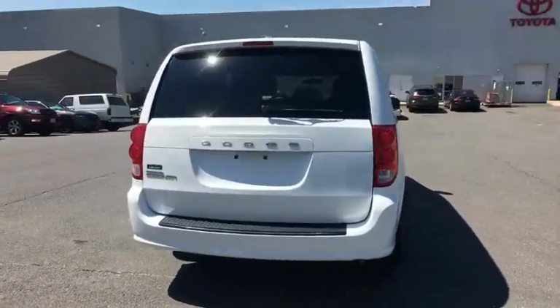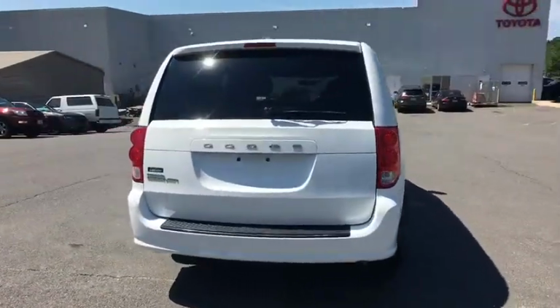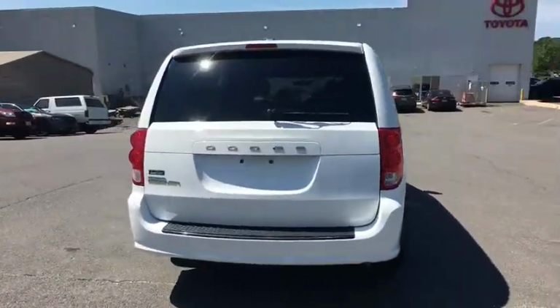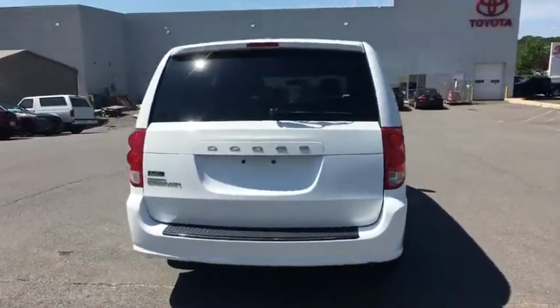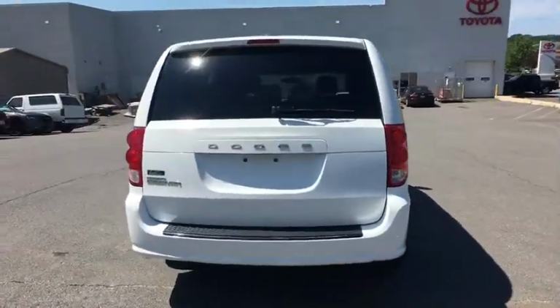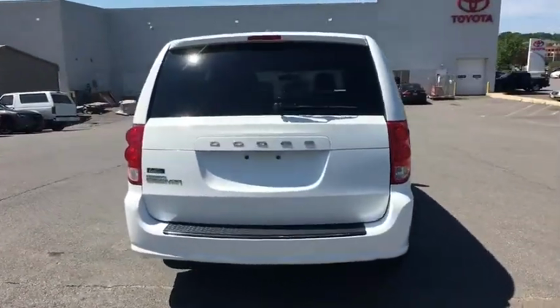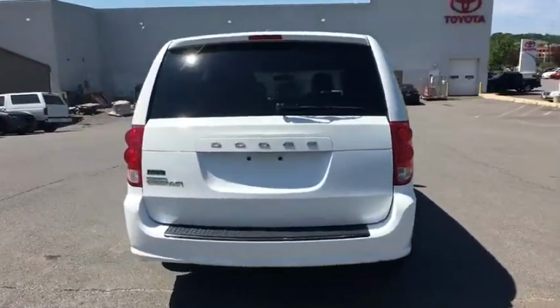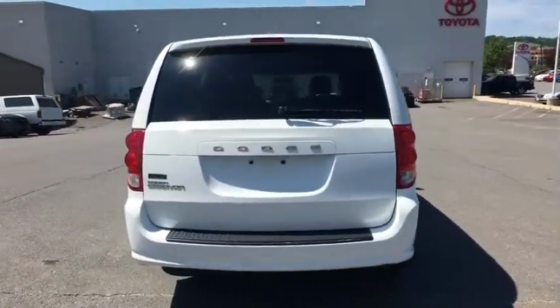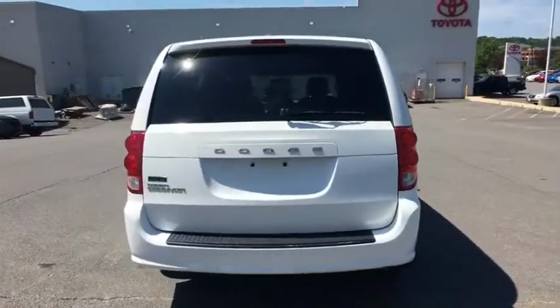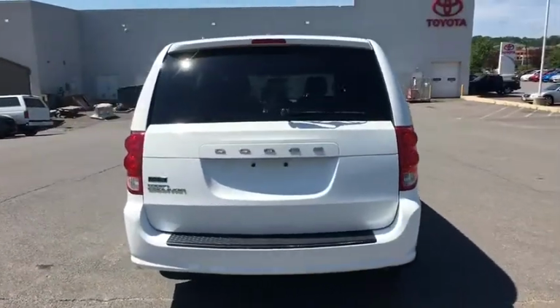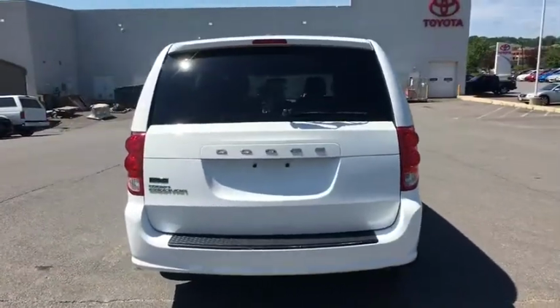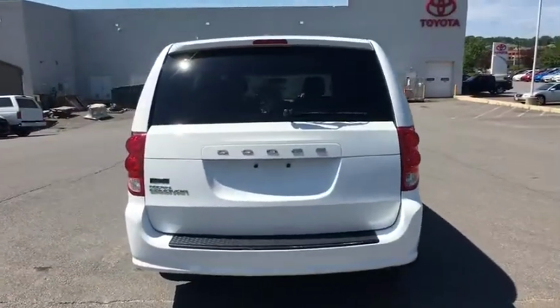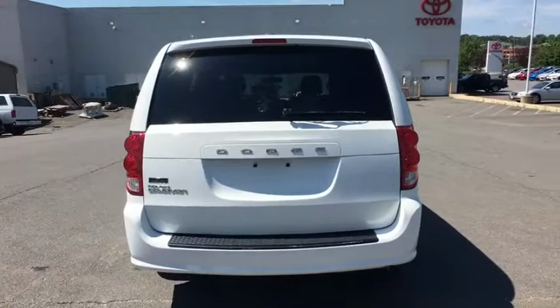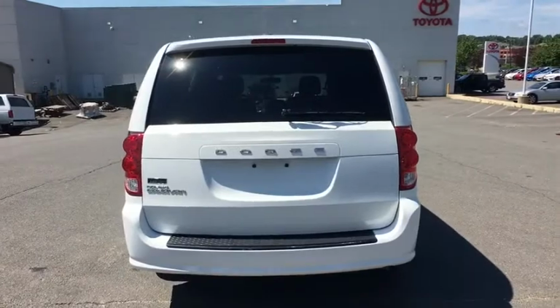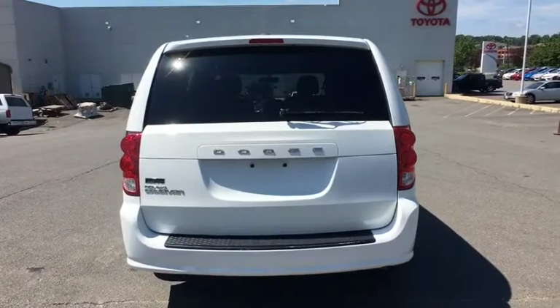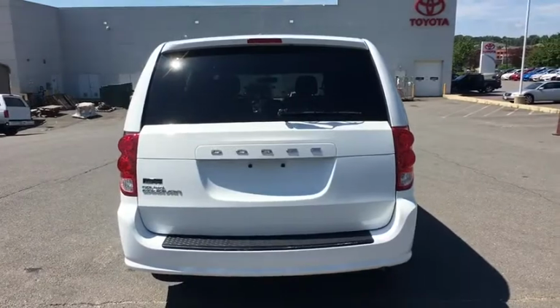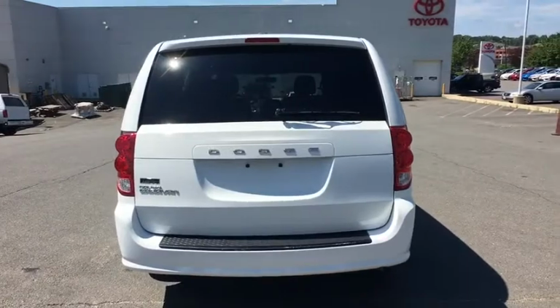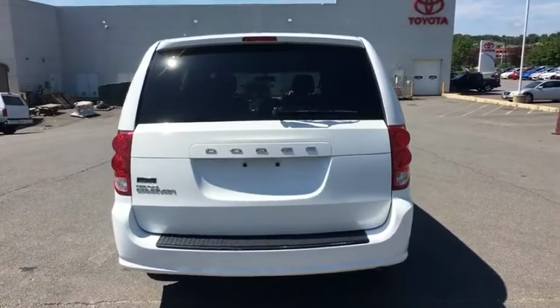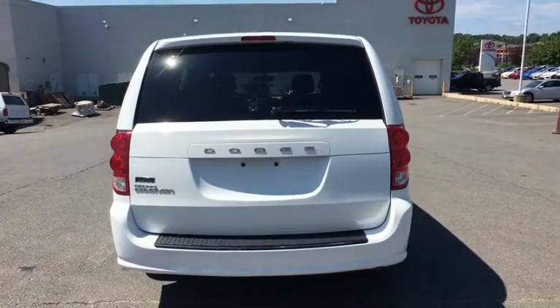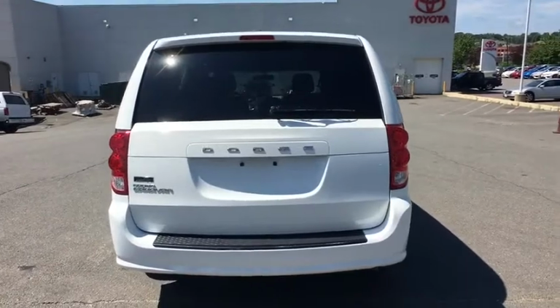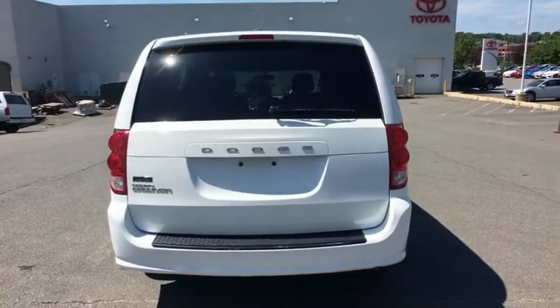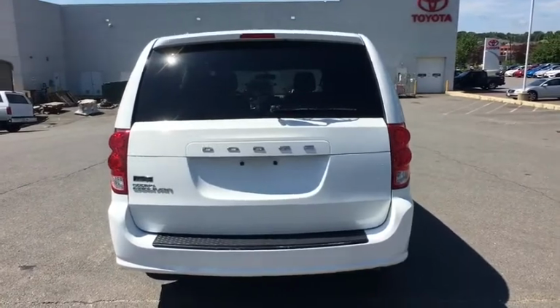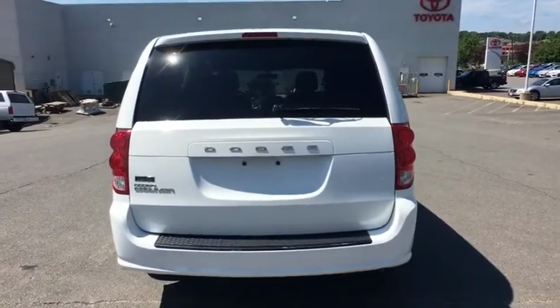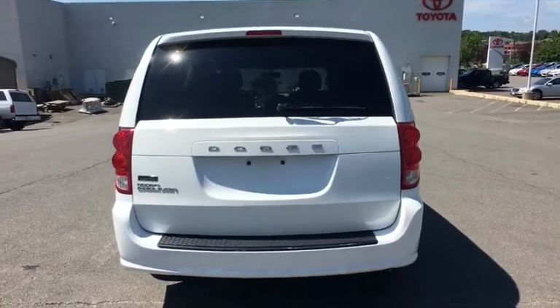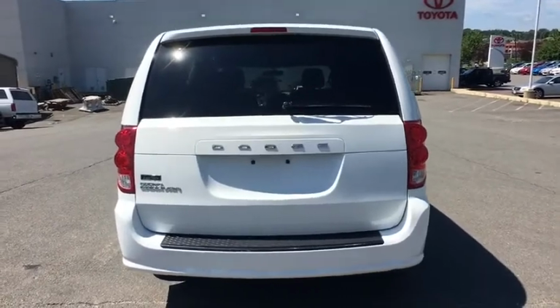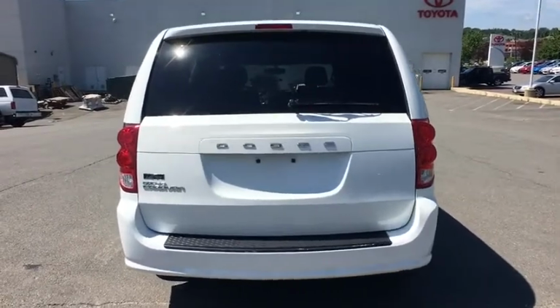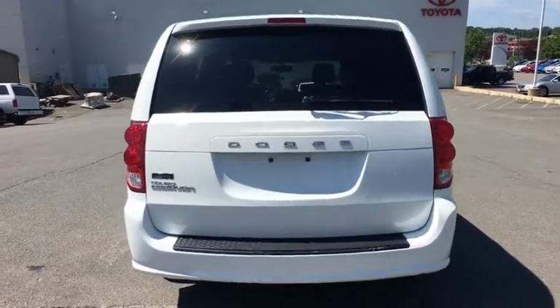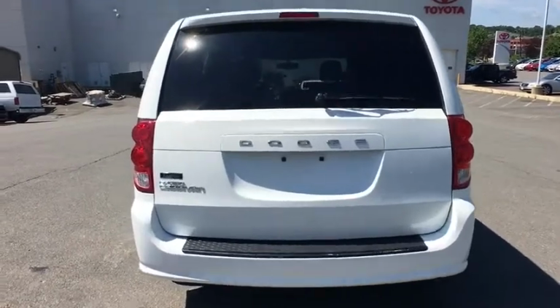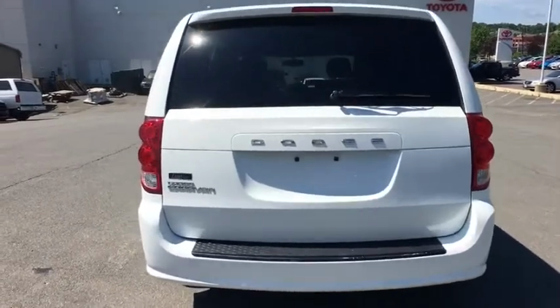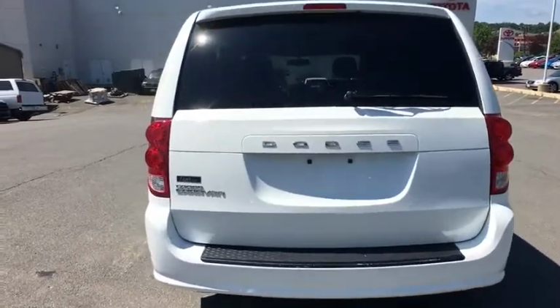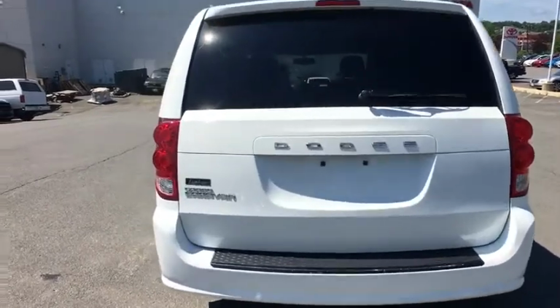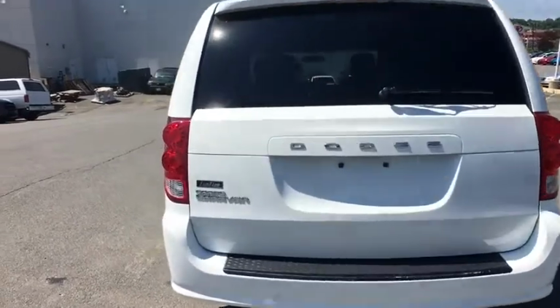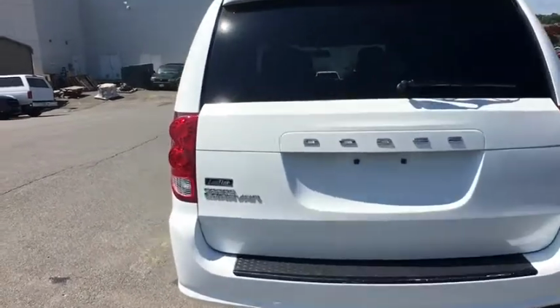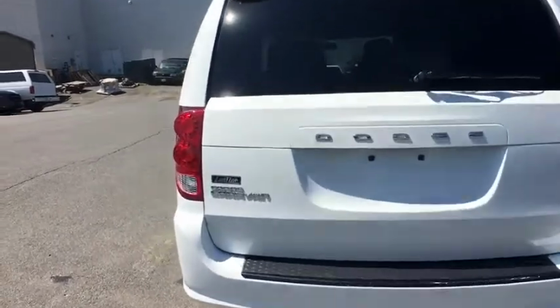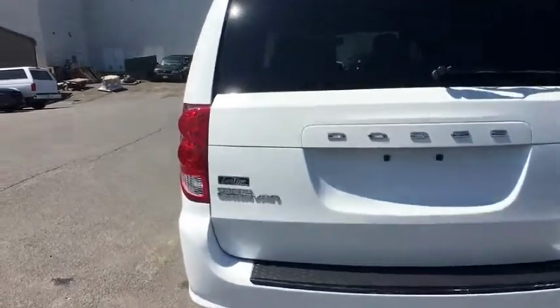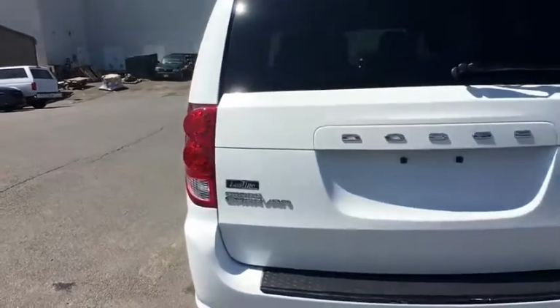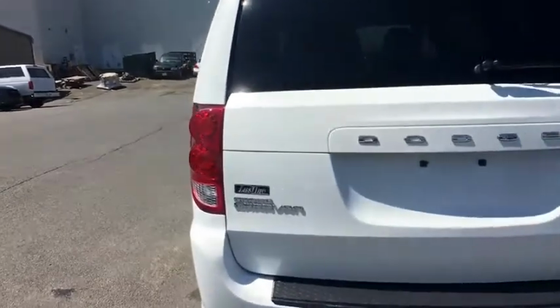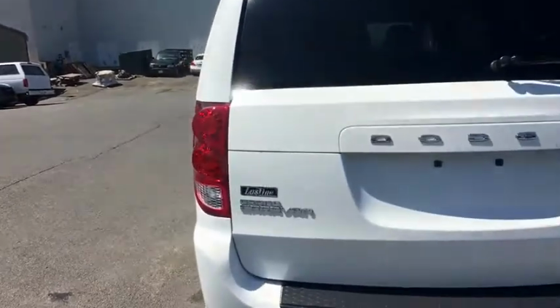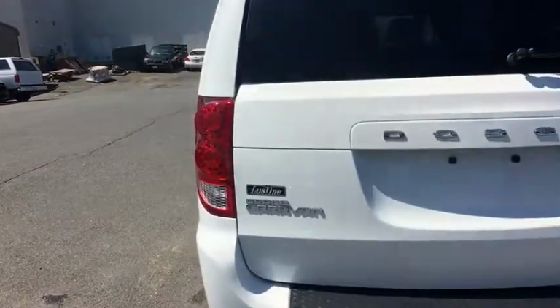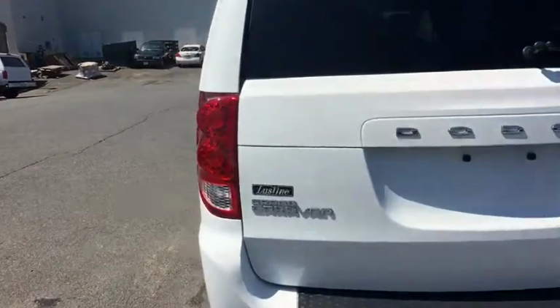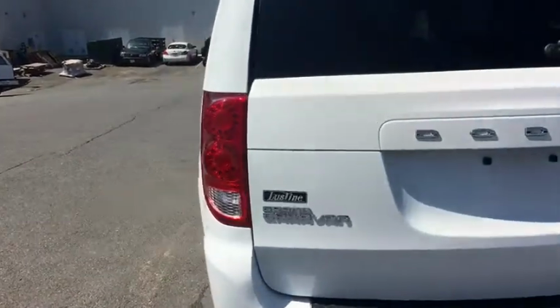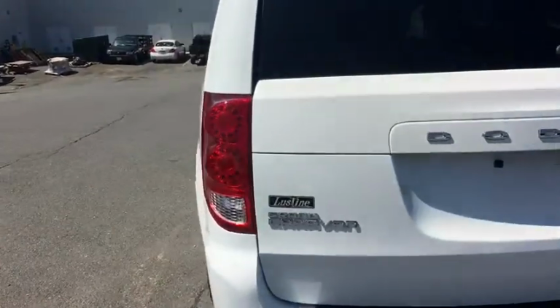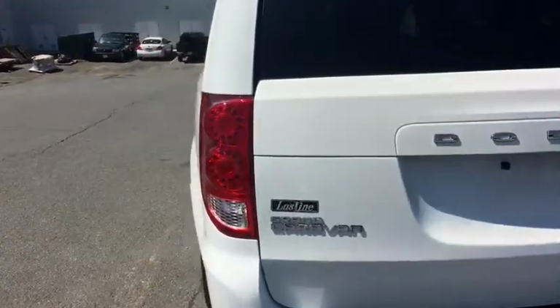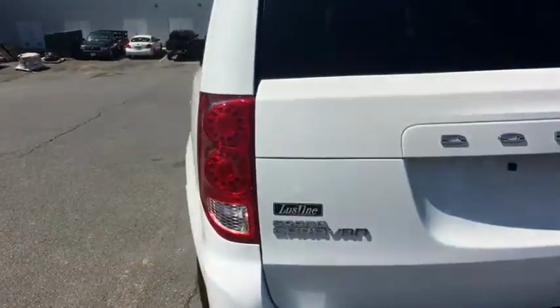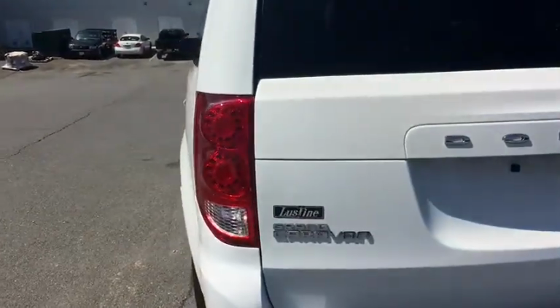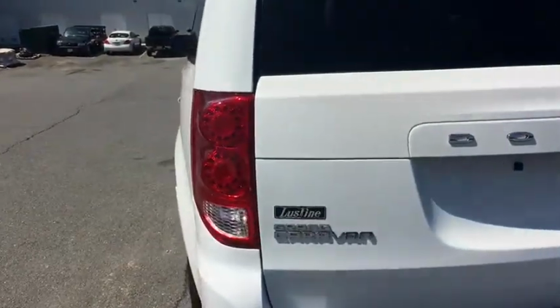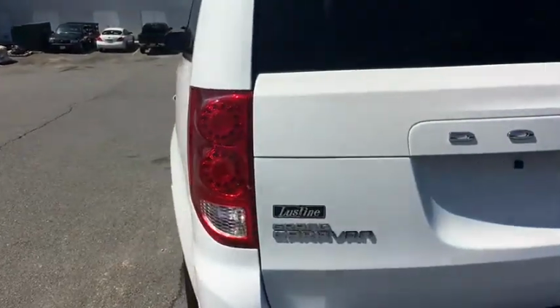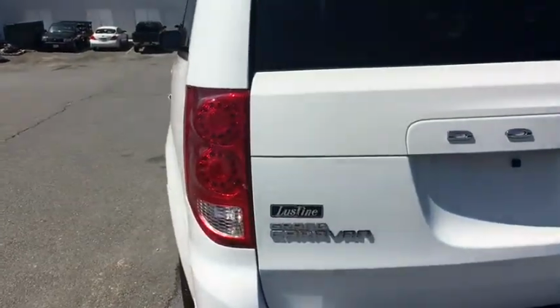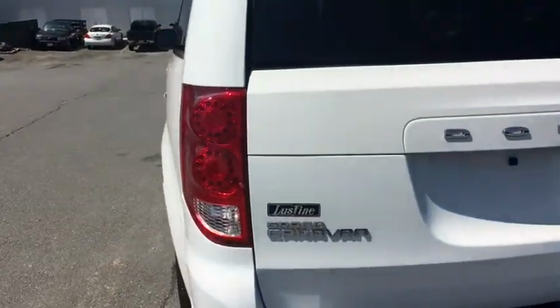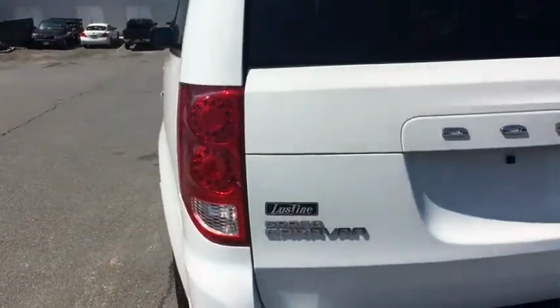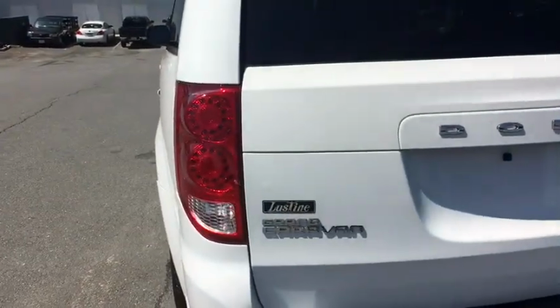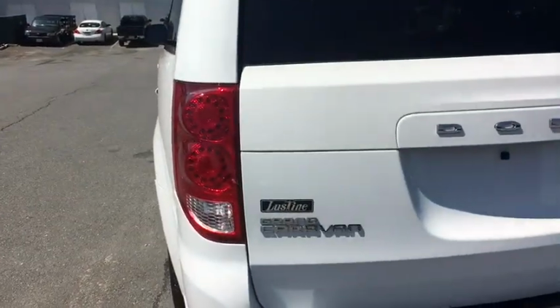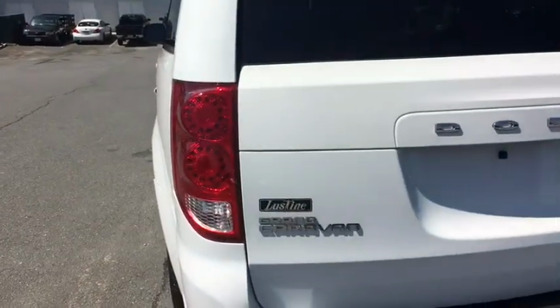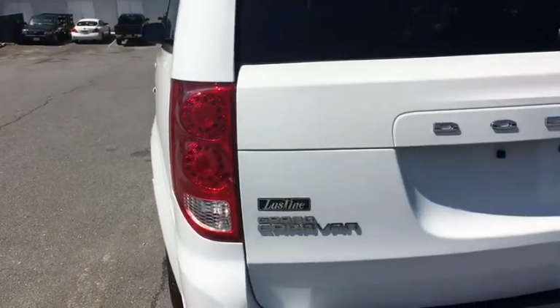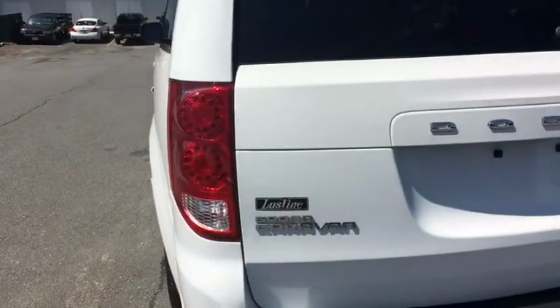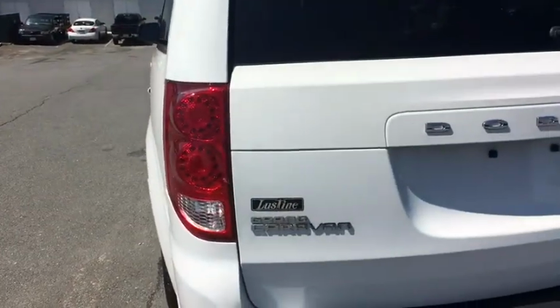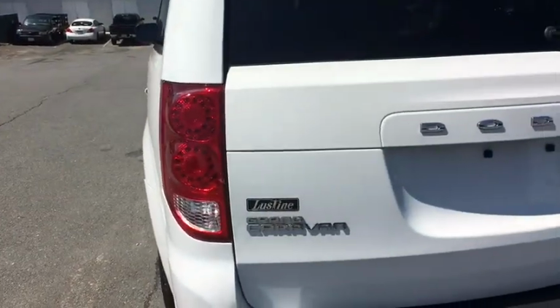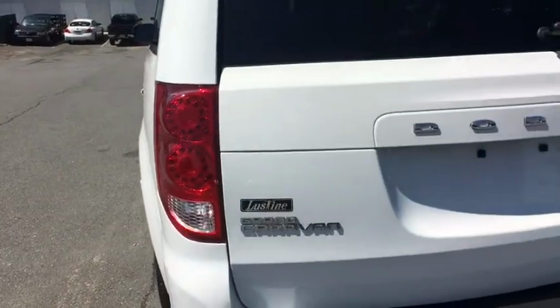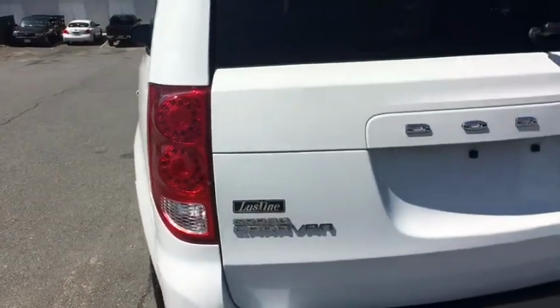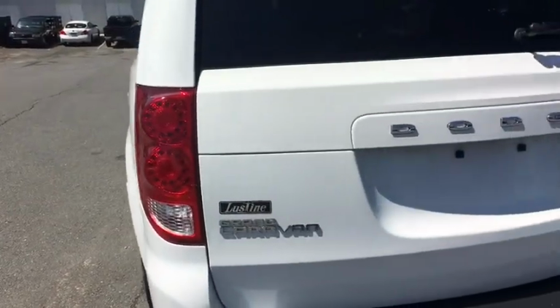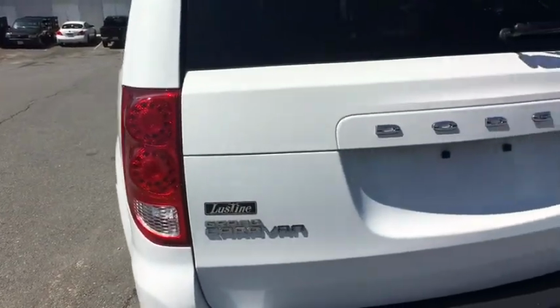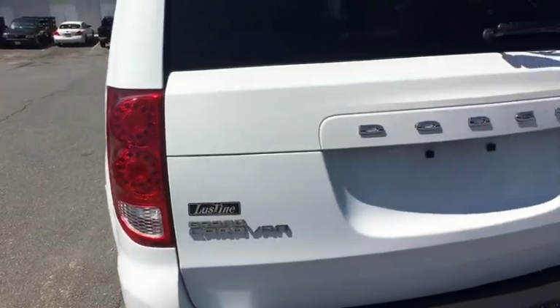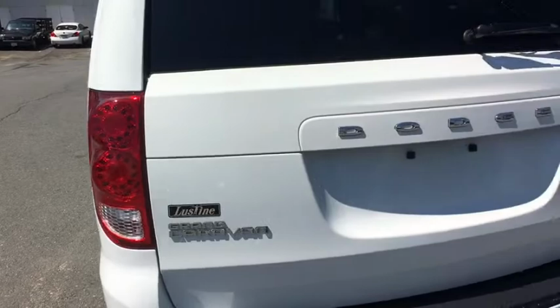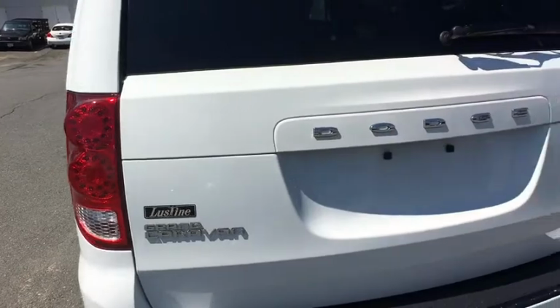This vehicle has less than 20,000 miles. Here are some of this vehicle's great options: front wheel drive,